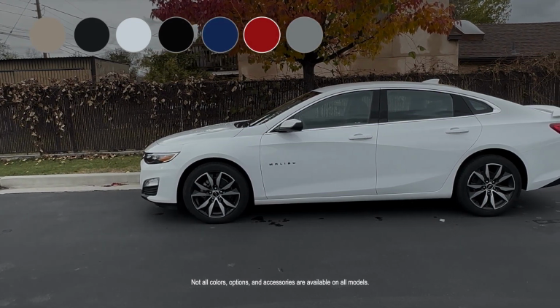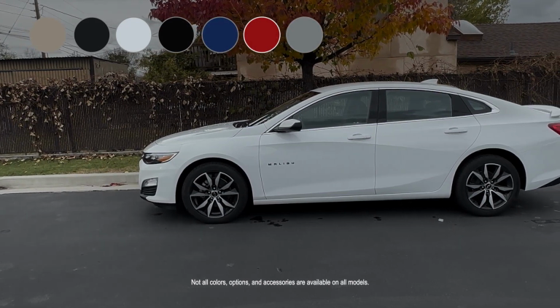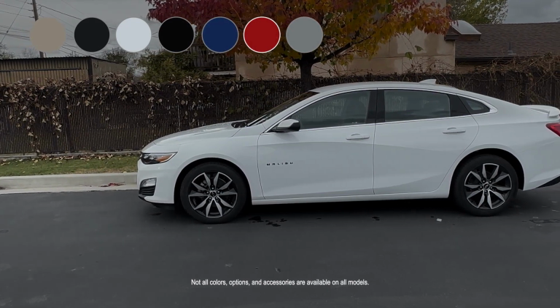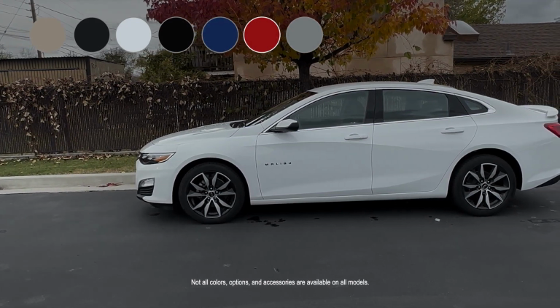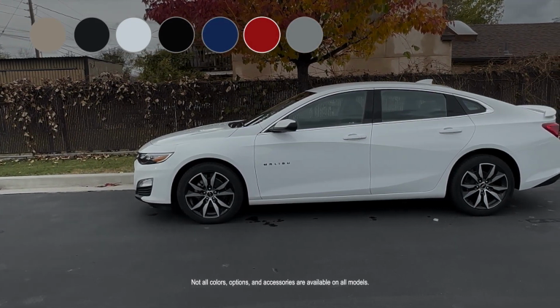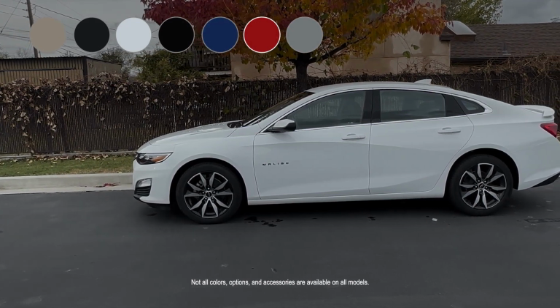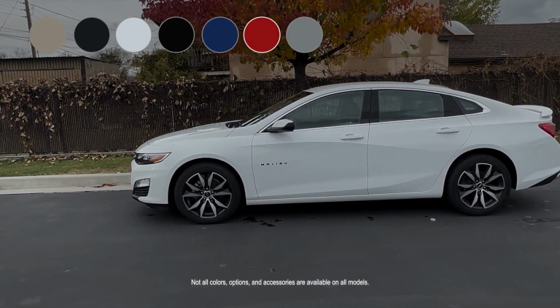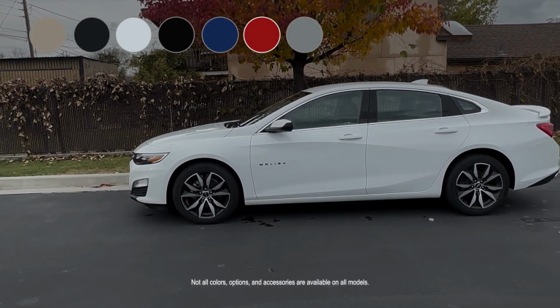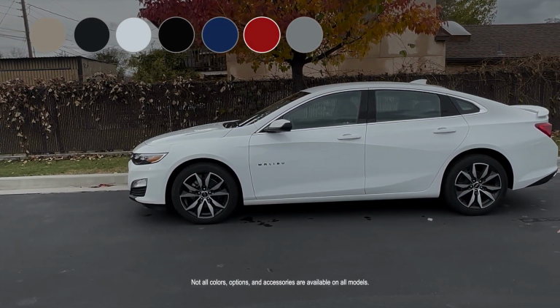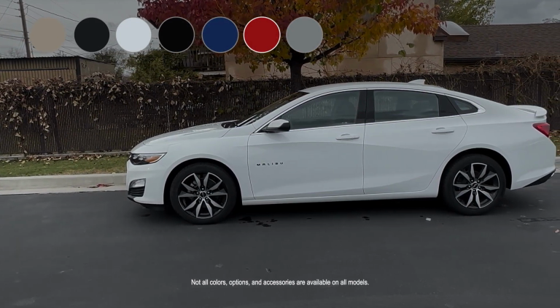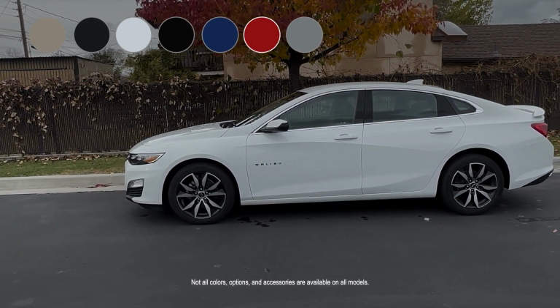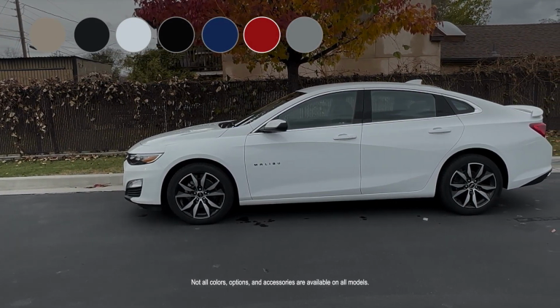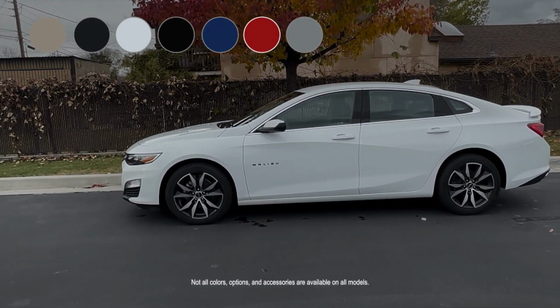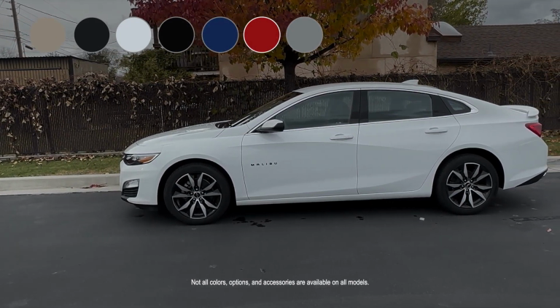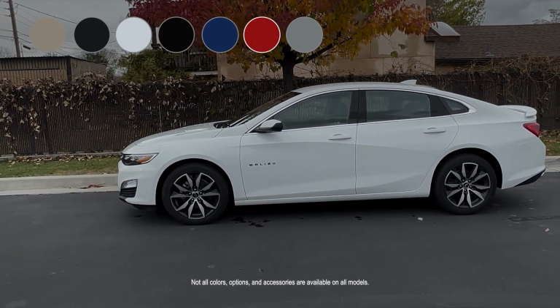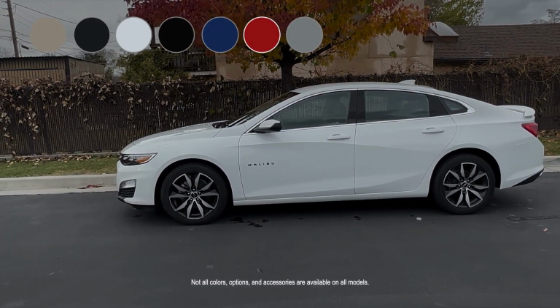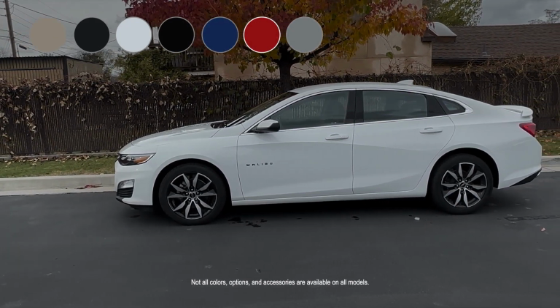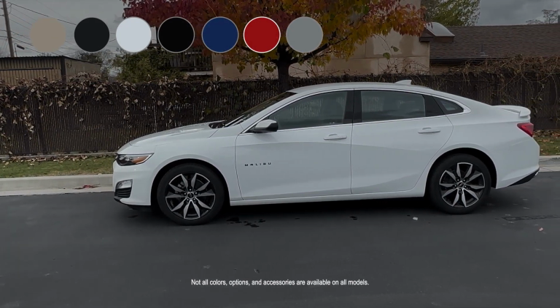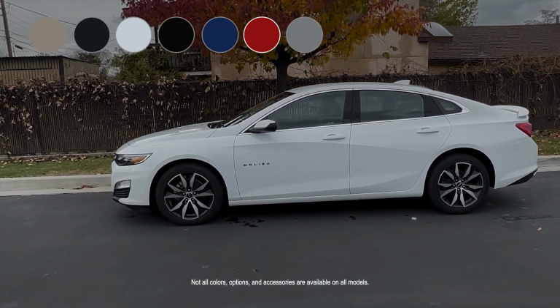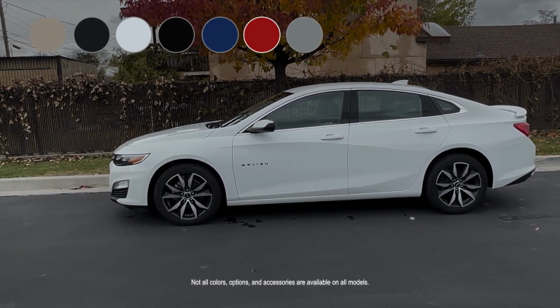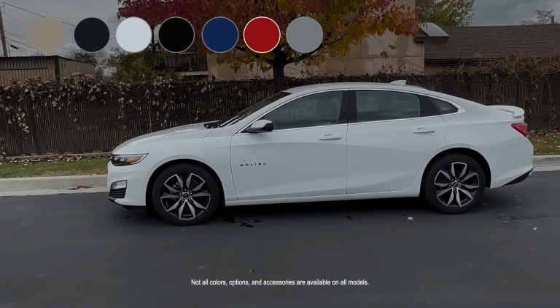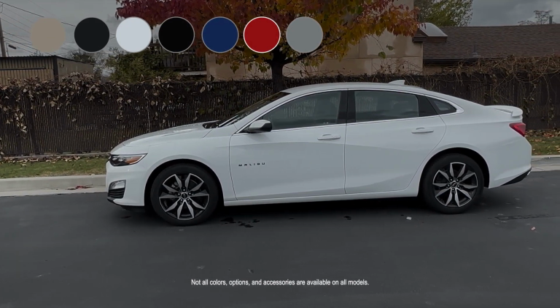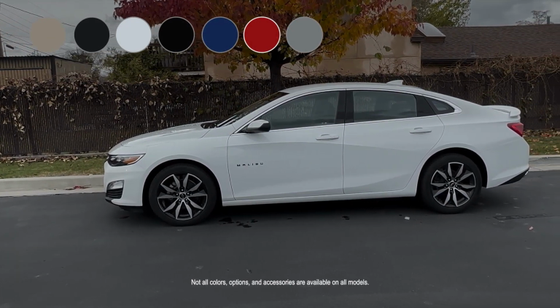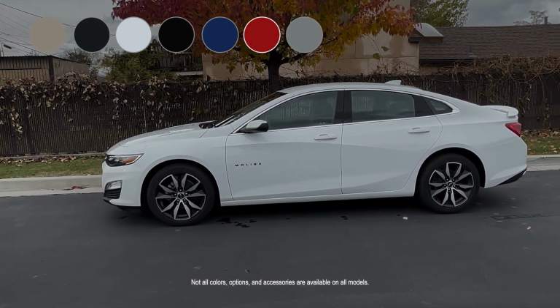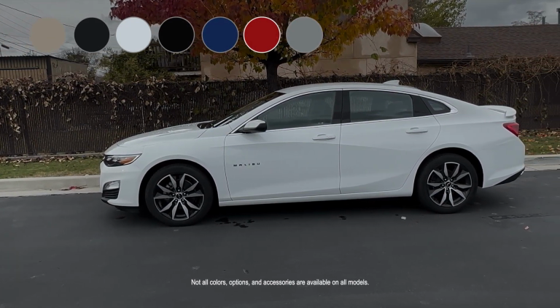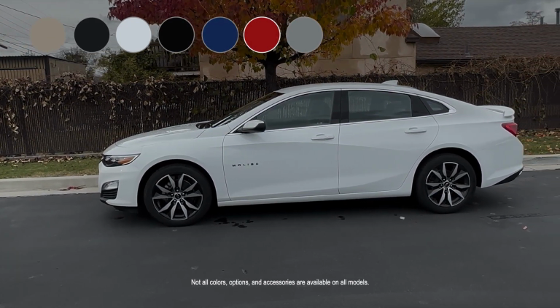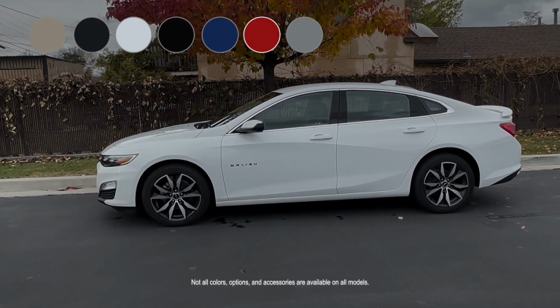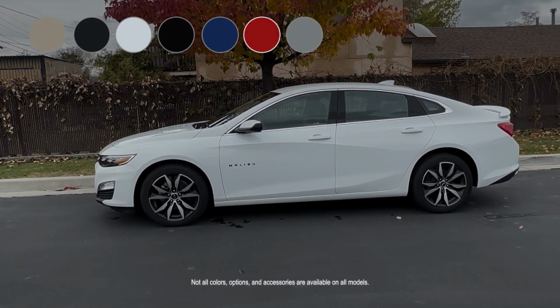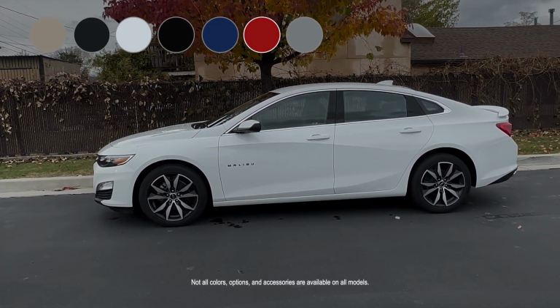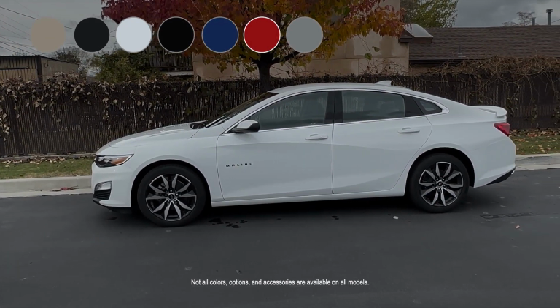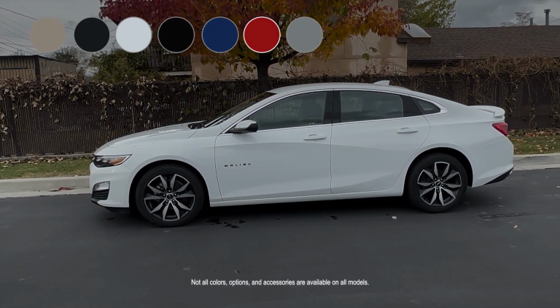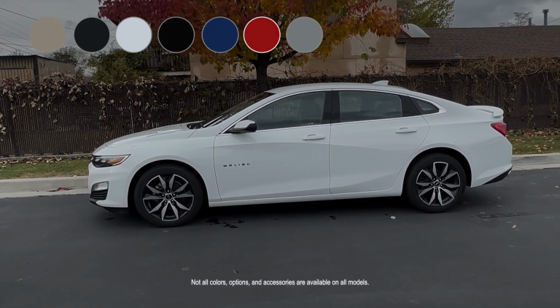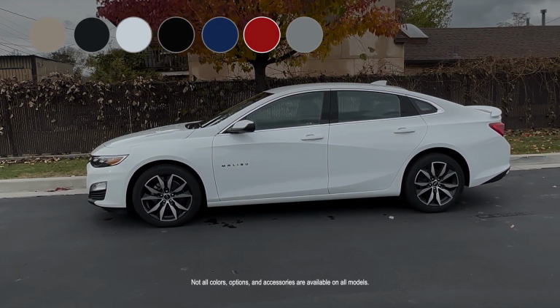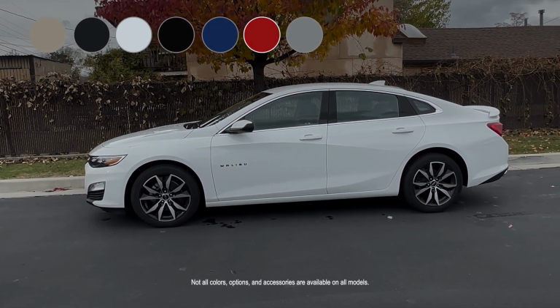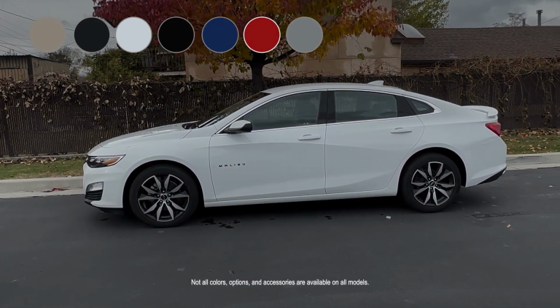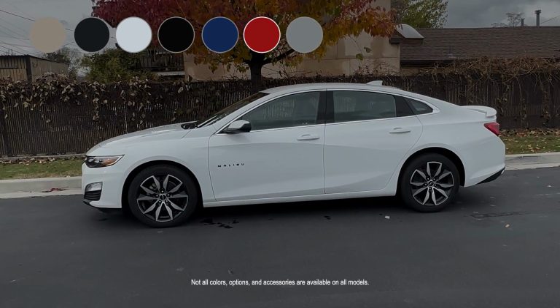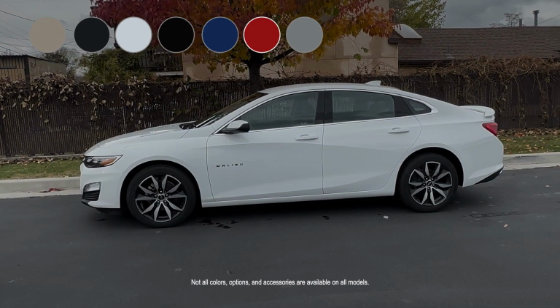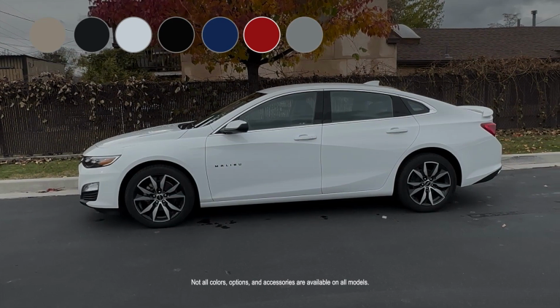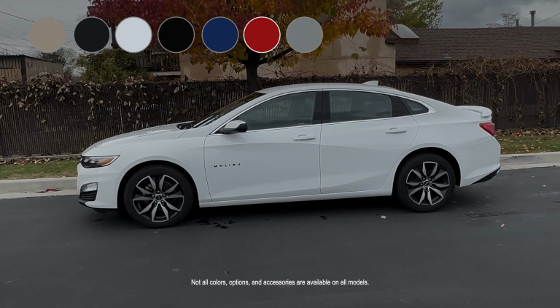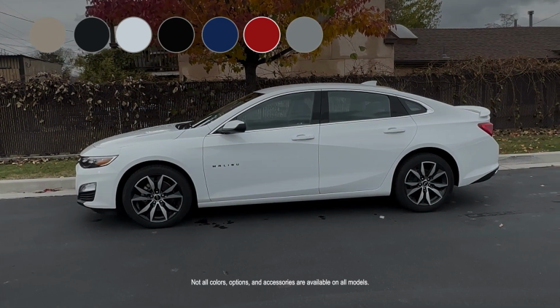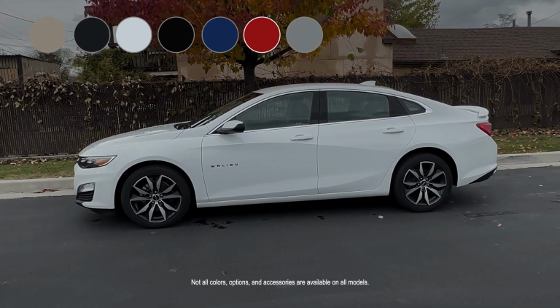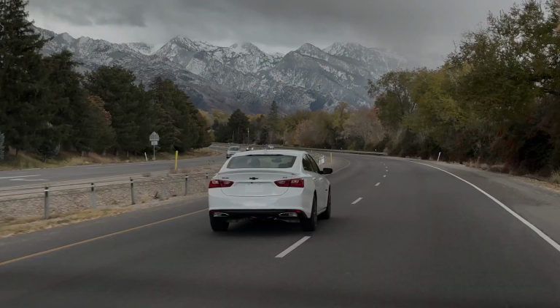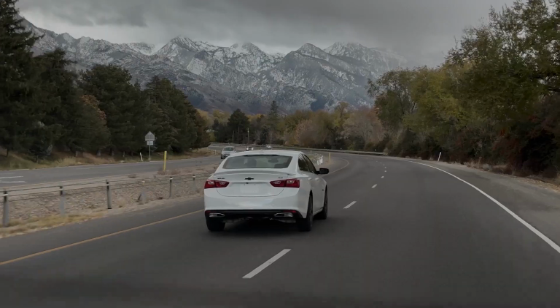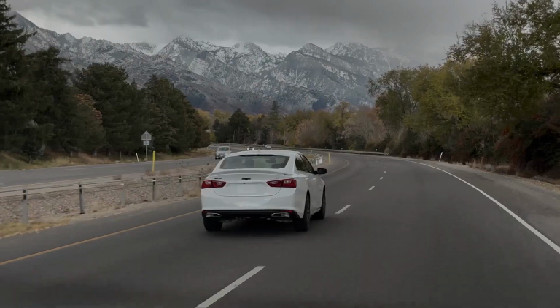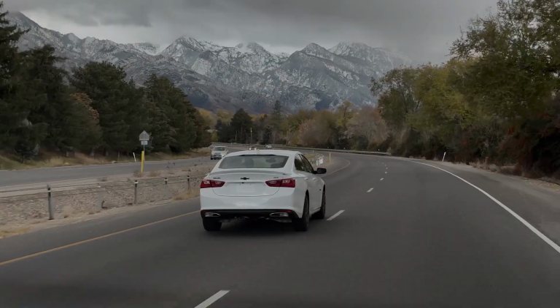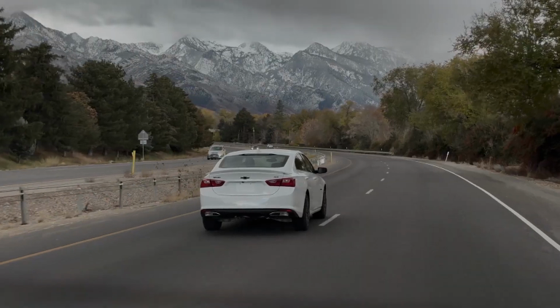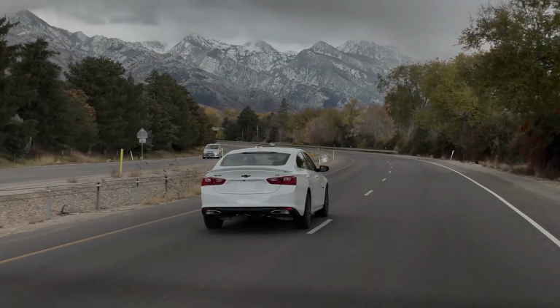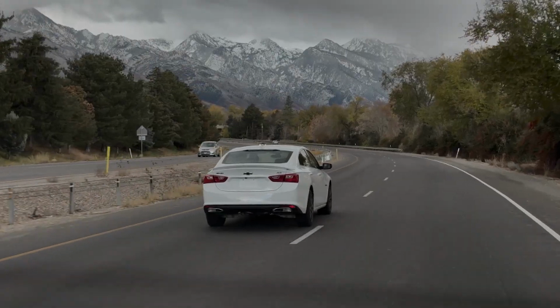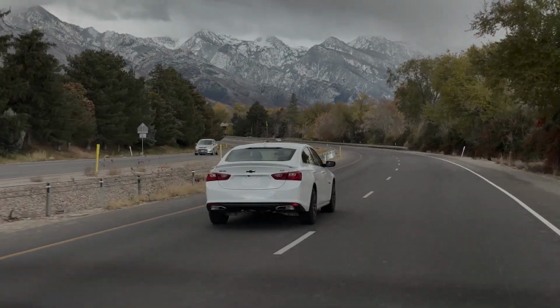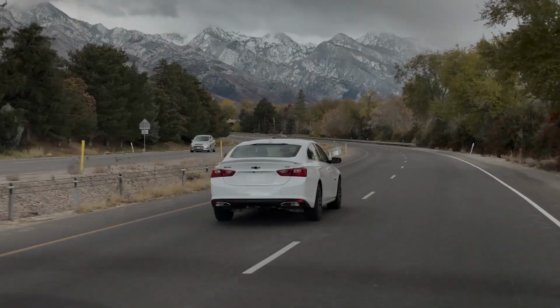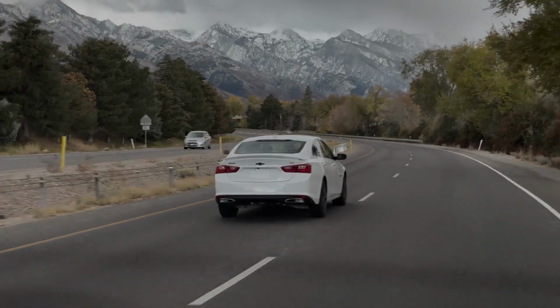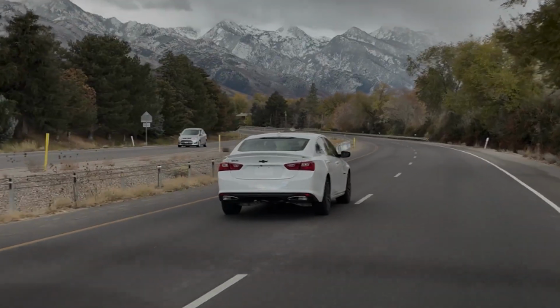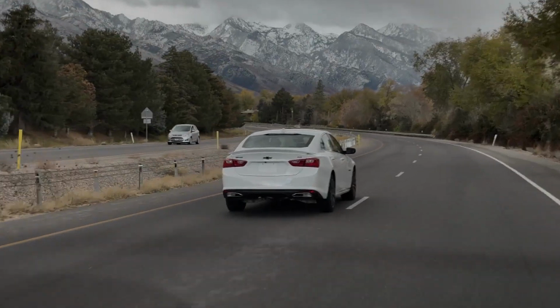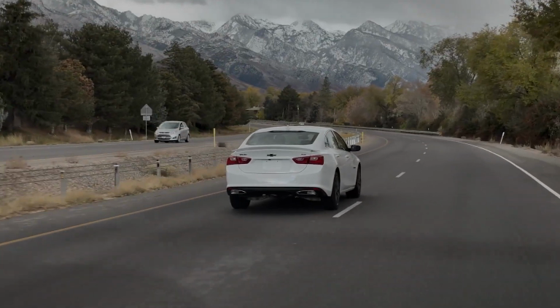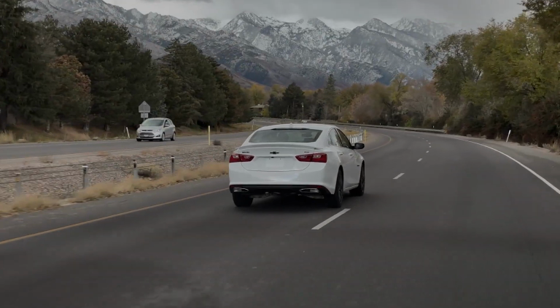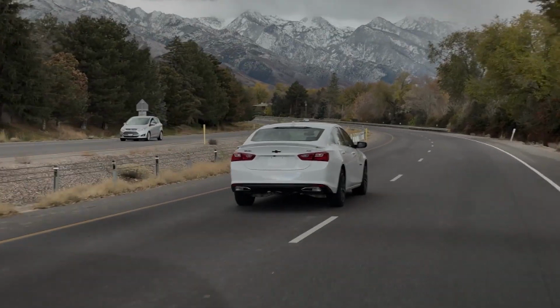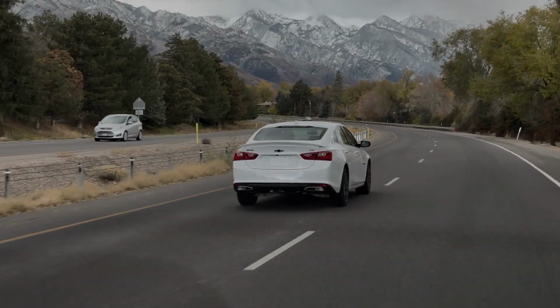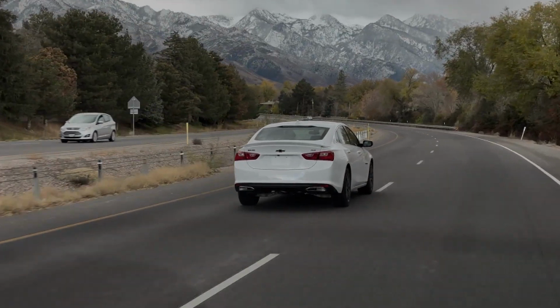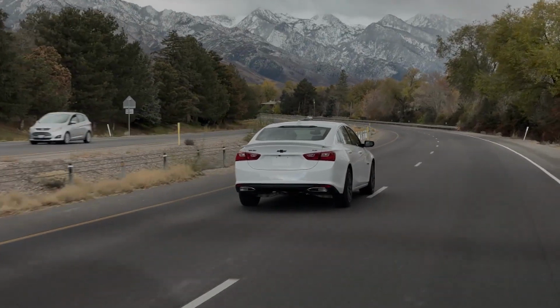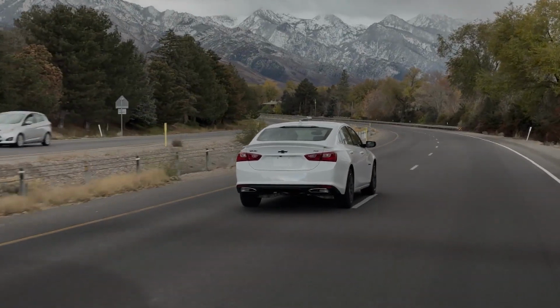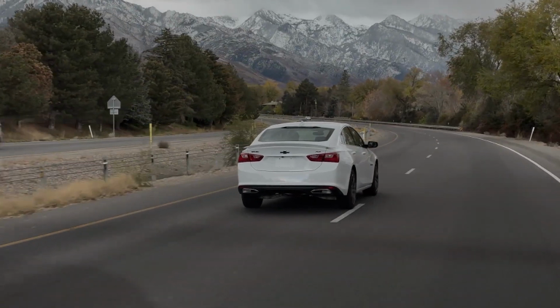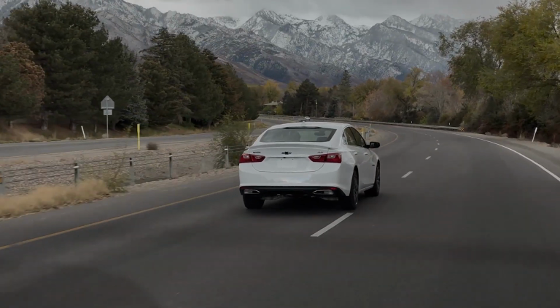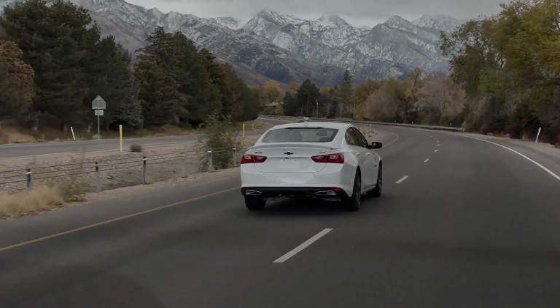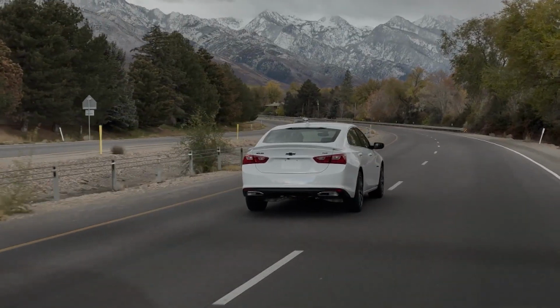Choose from a variety of colors, options, and accessories and build a Malibu that's all yours. The Chevrolet Malibu — you can have it all.